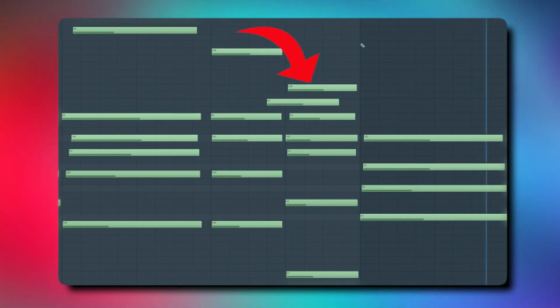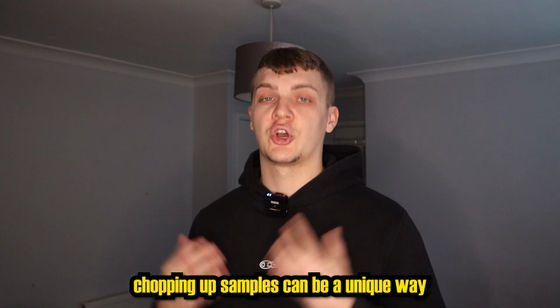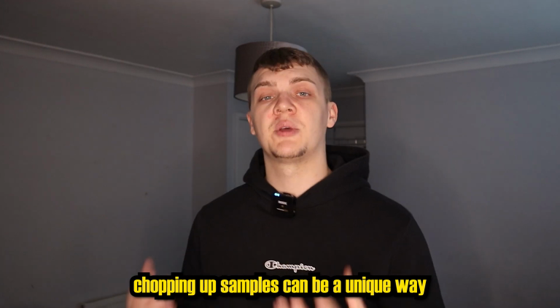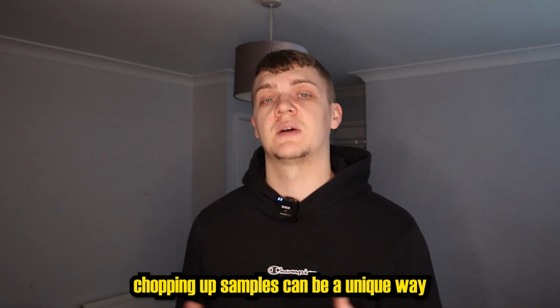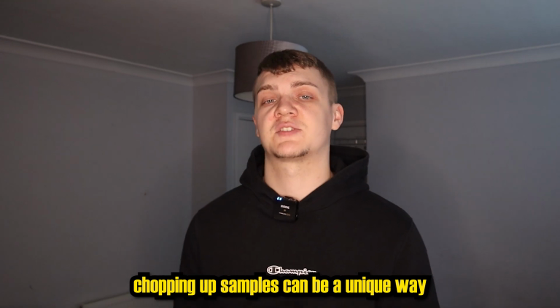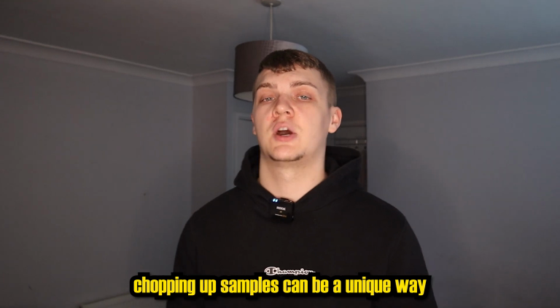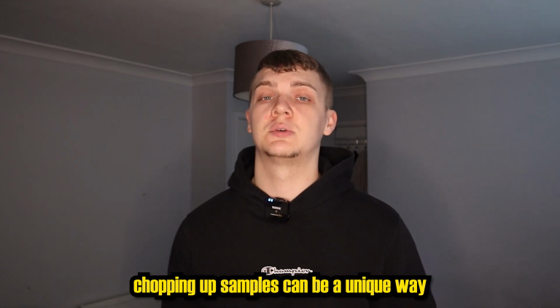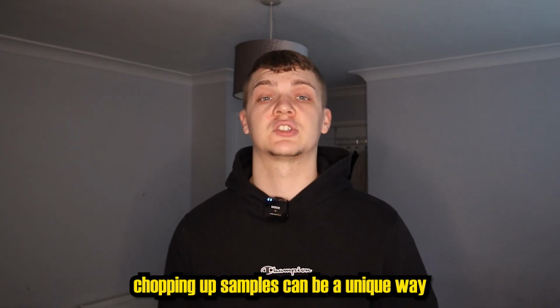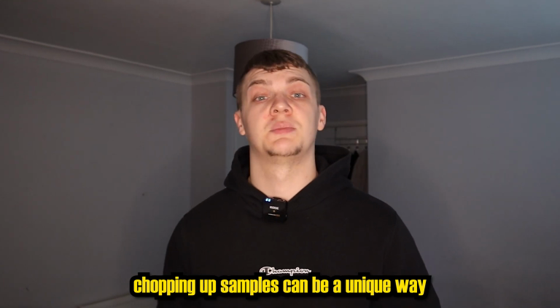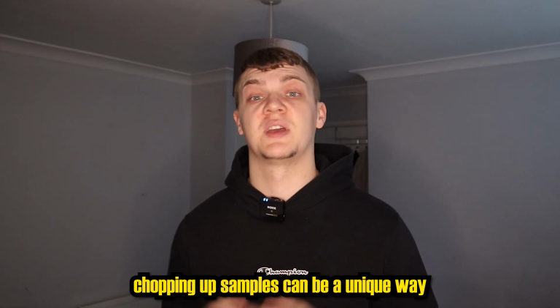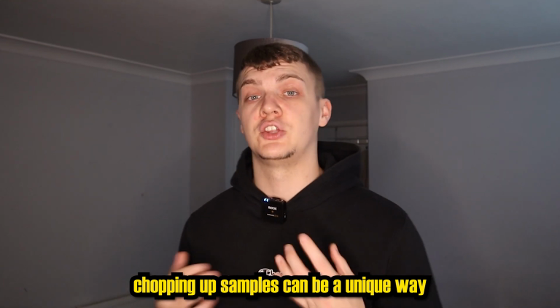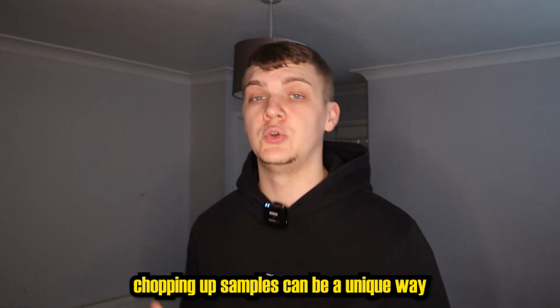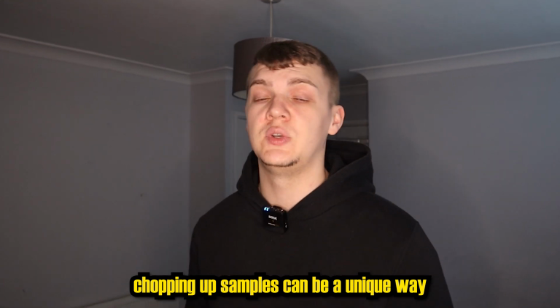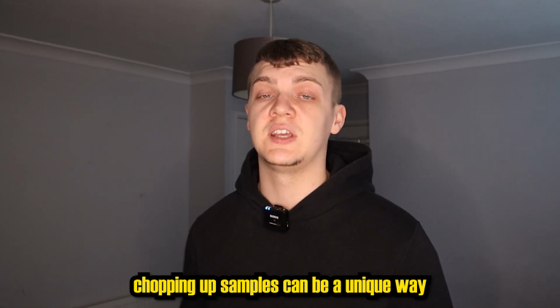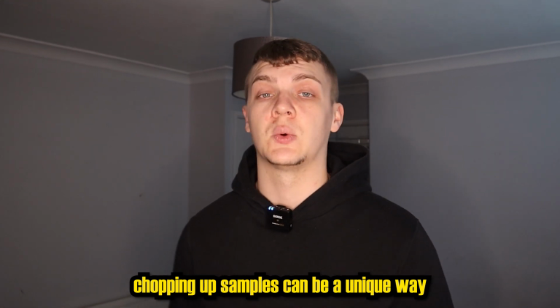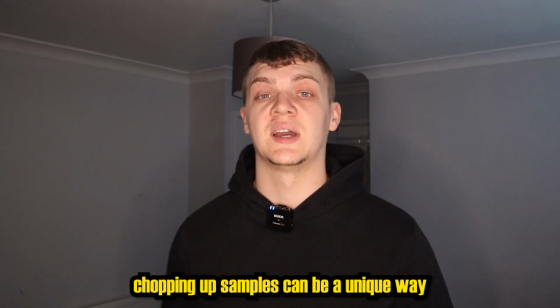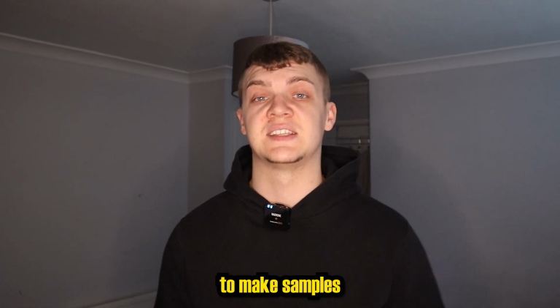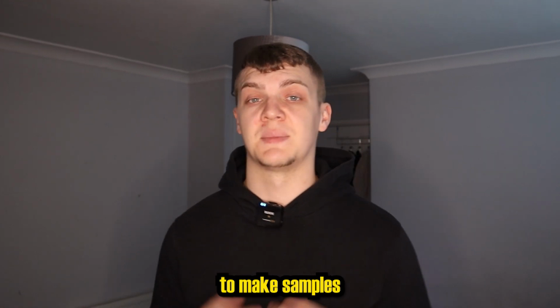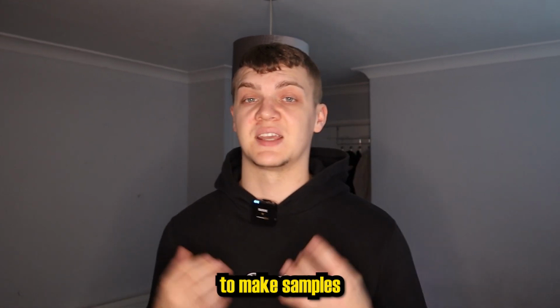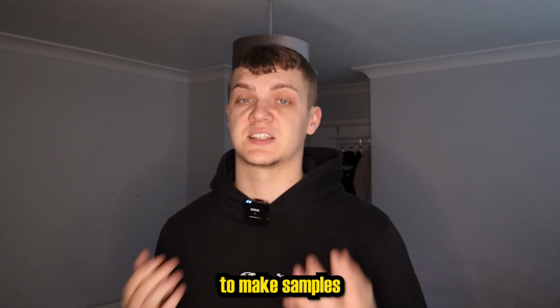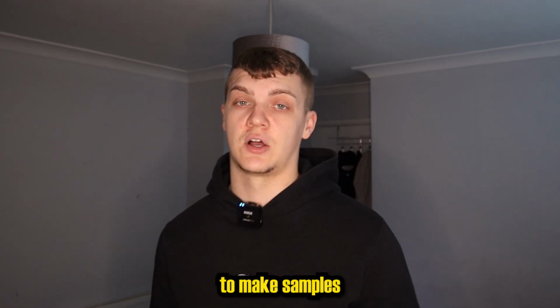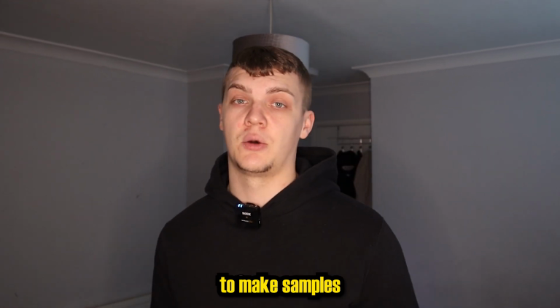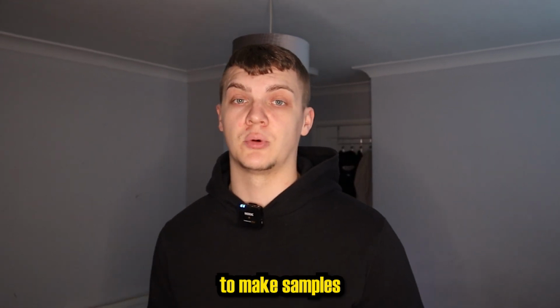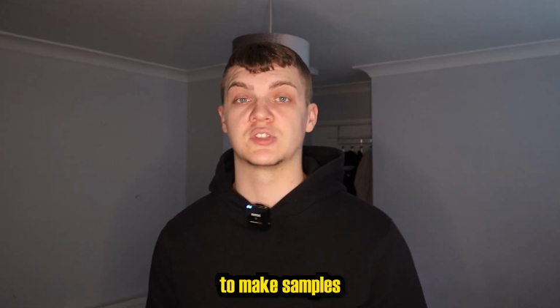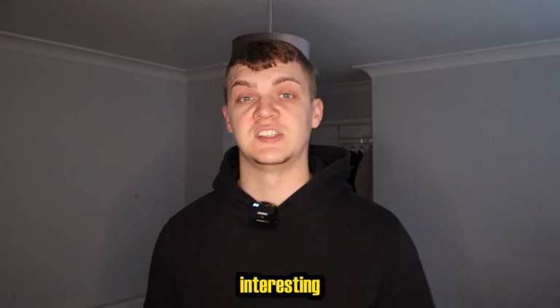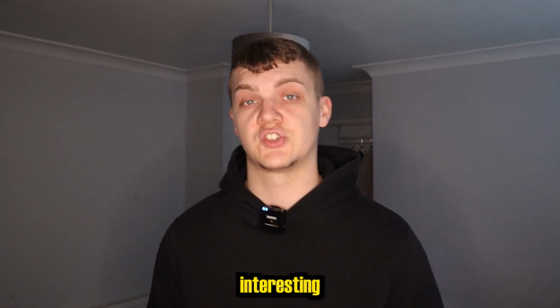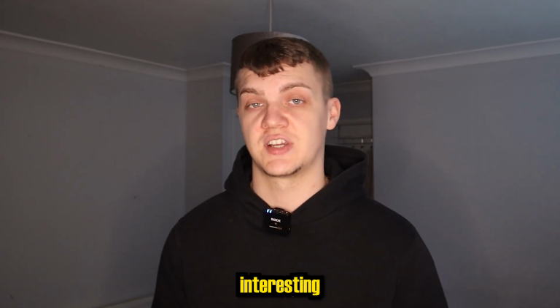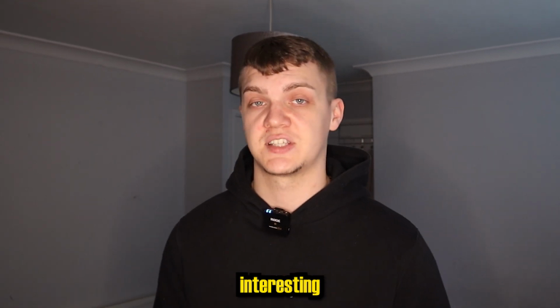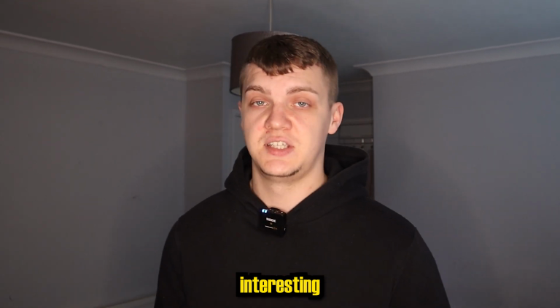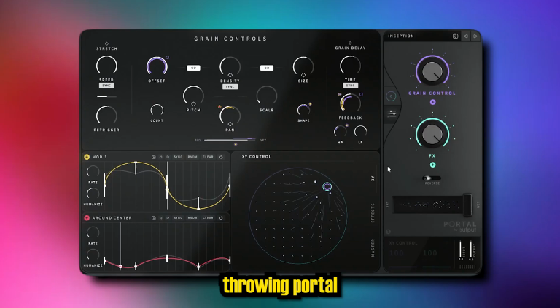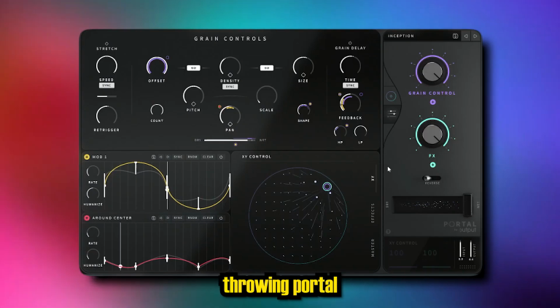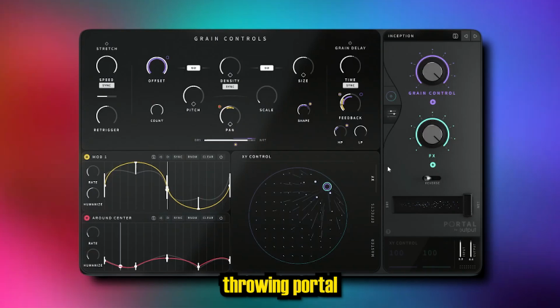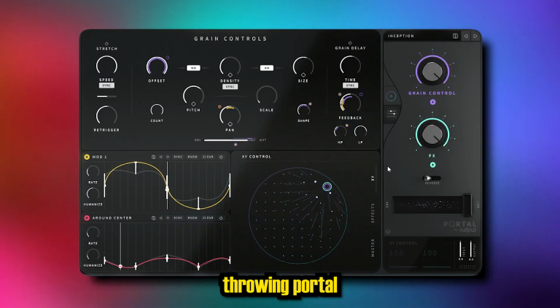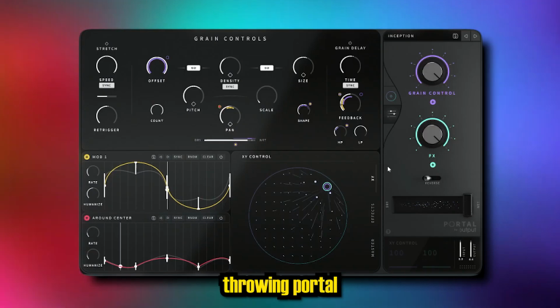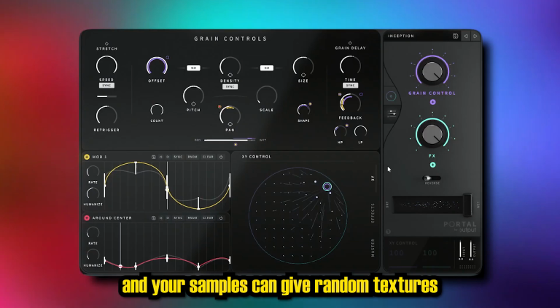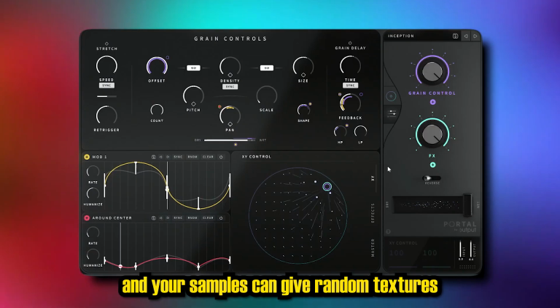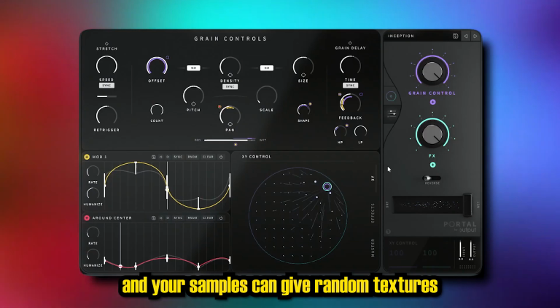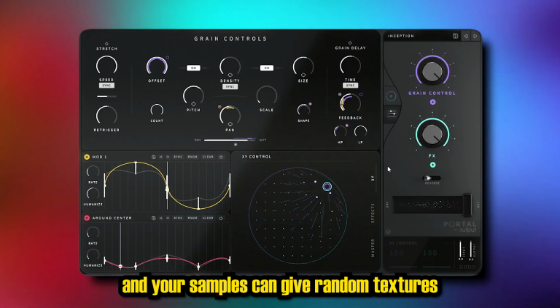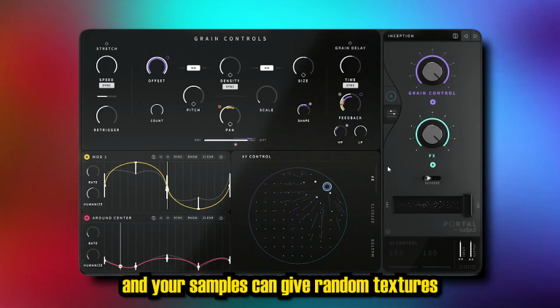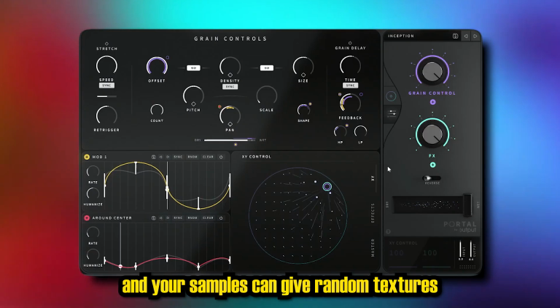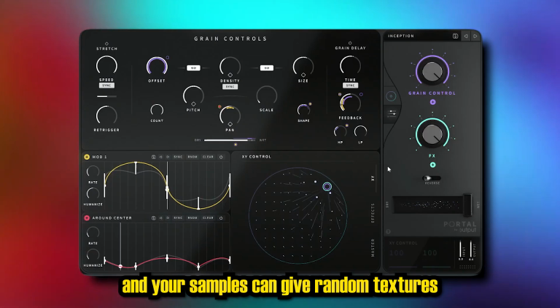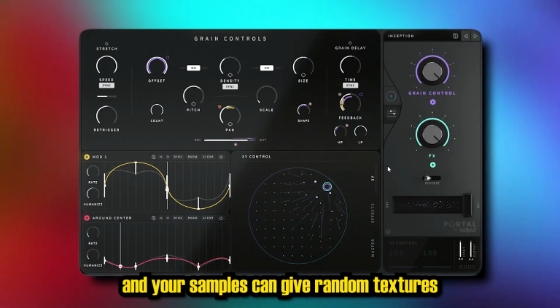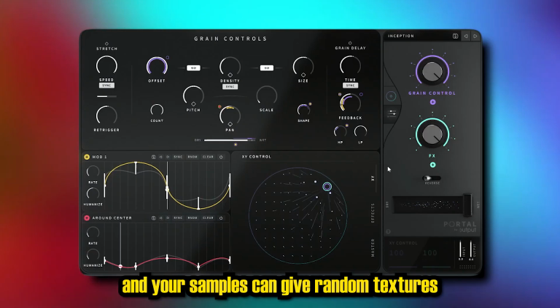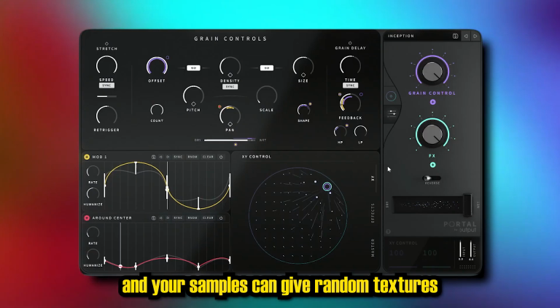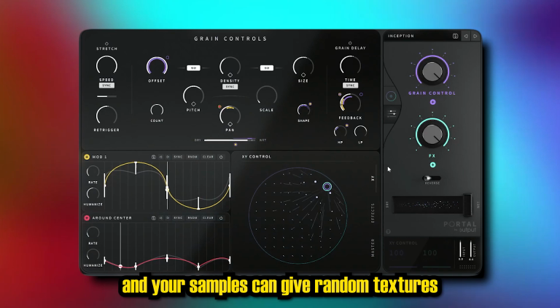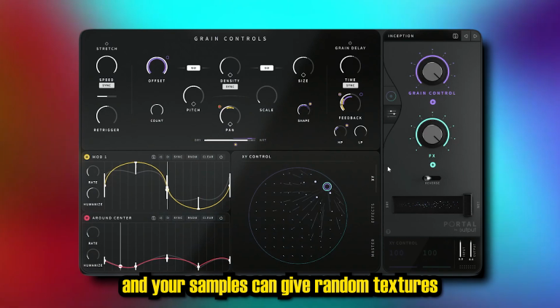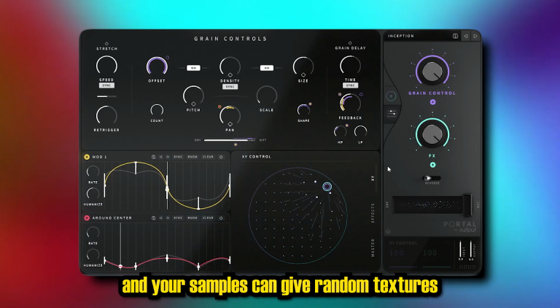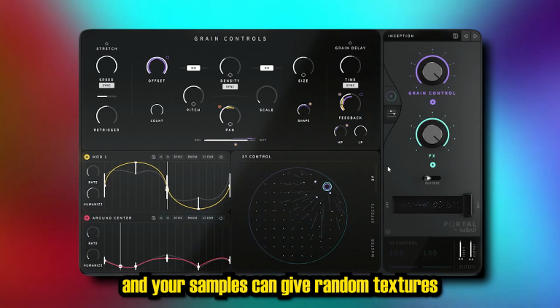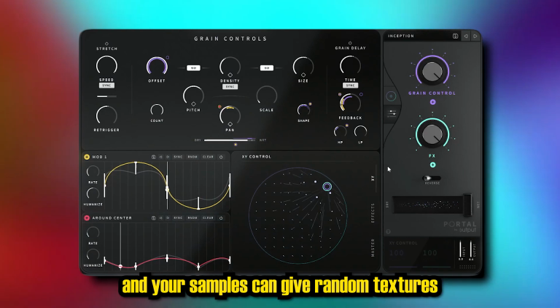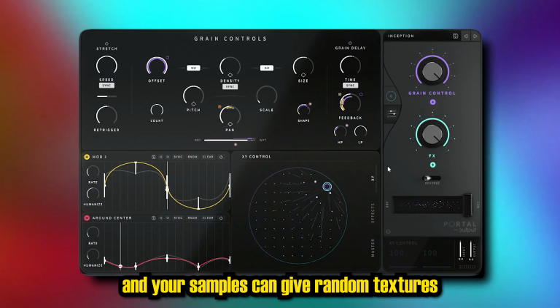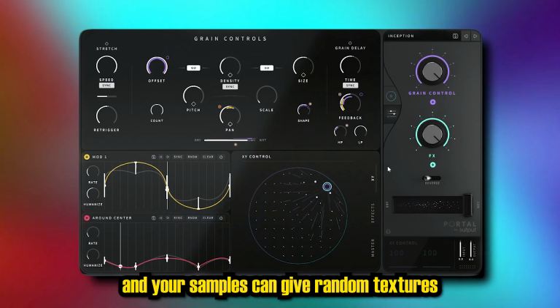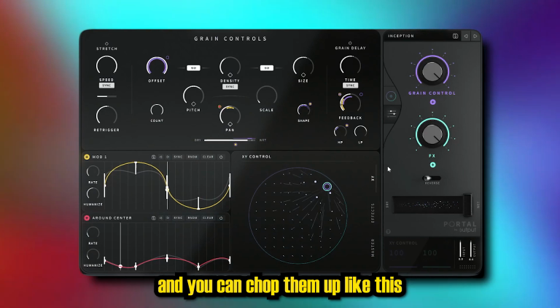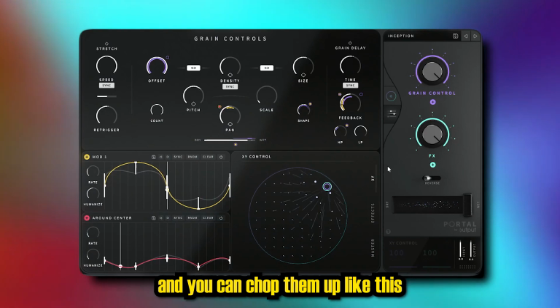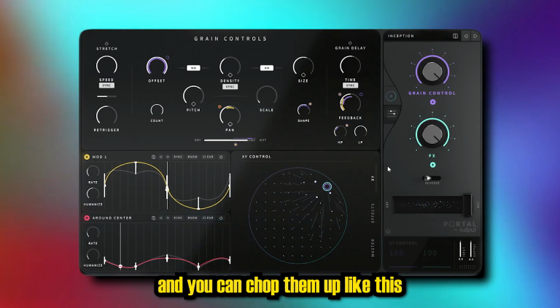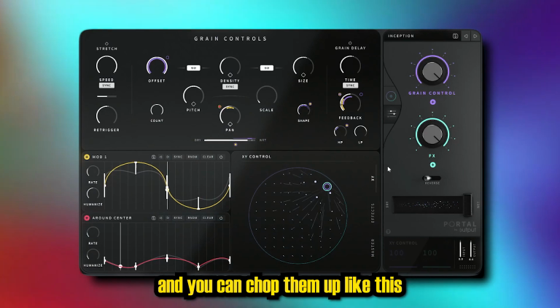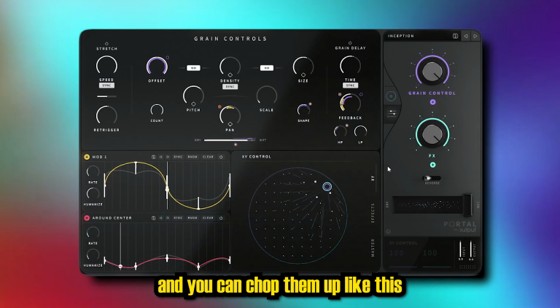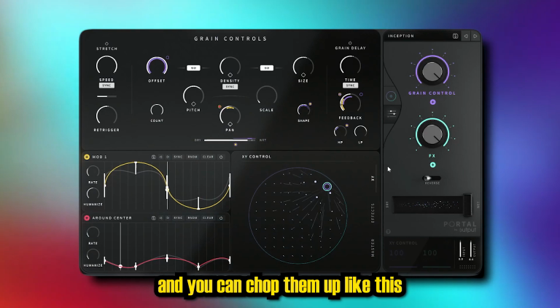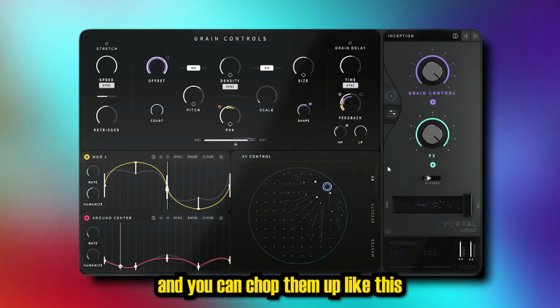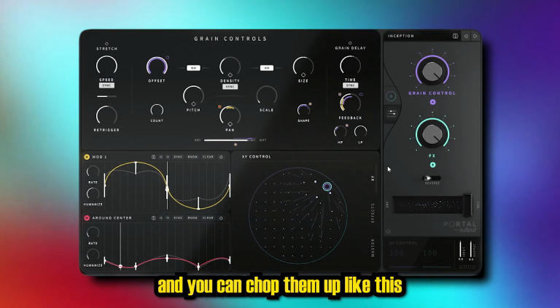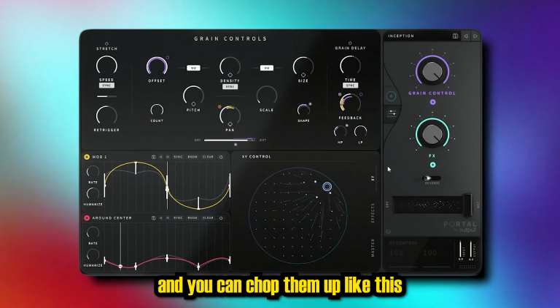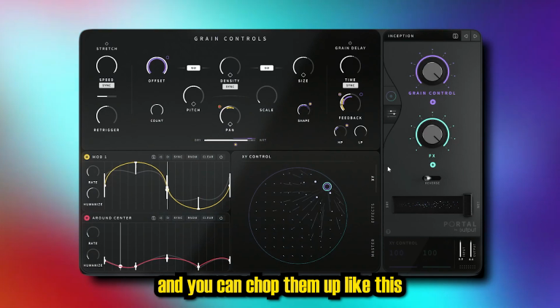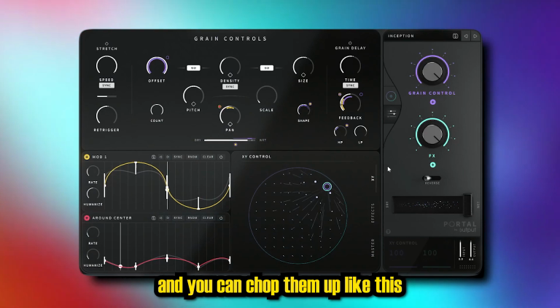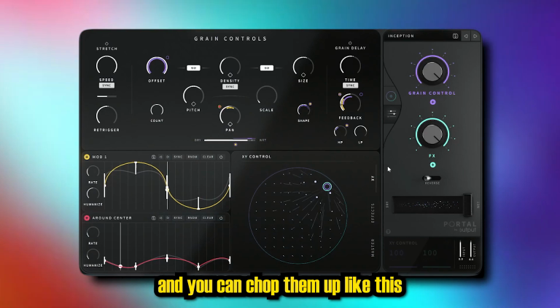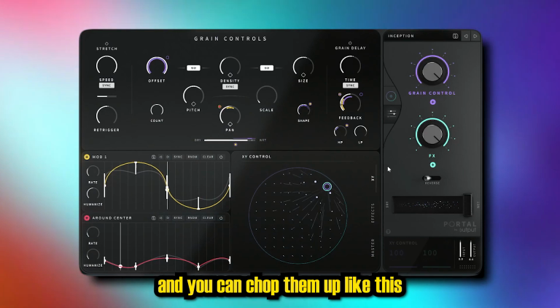Chopping up samples can be a unique way to make samples interesting. Using pitch portal on your samples can give random textures and you can chop them up like this.